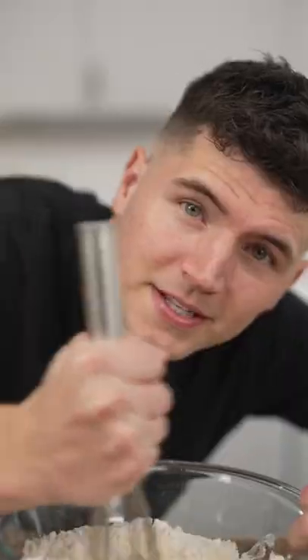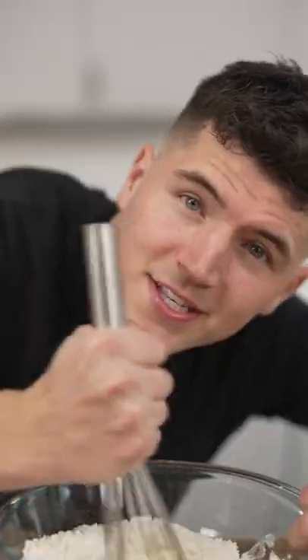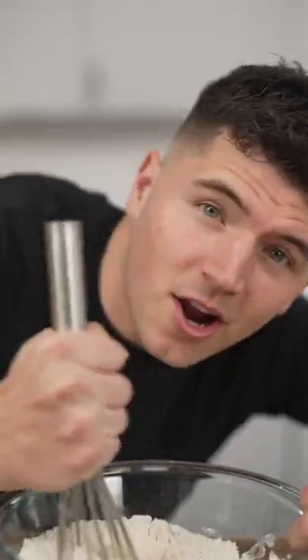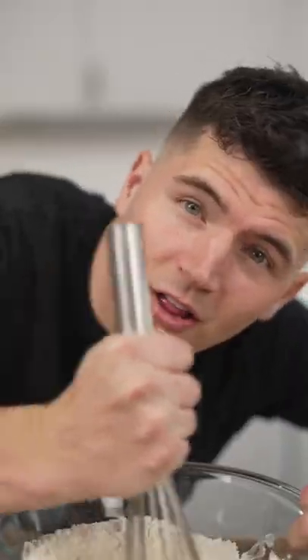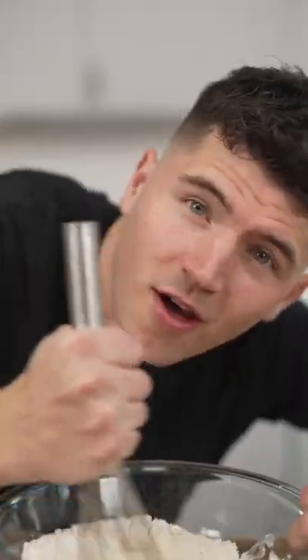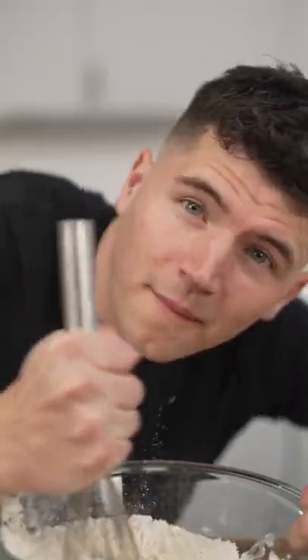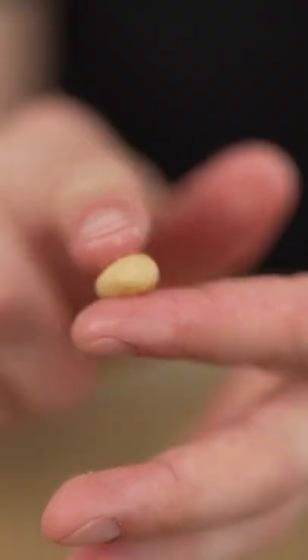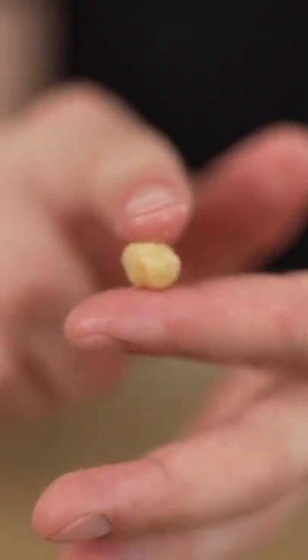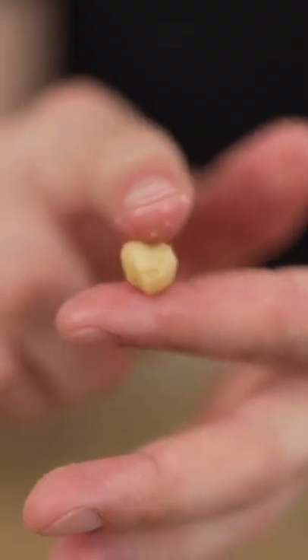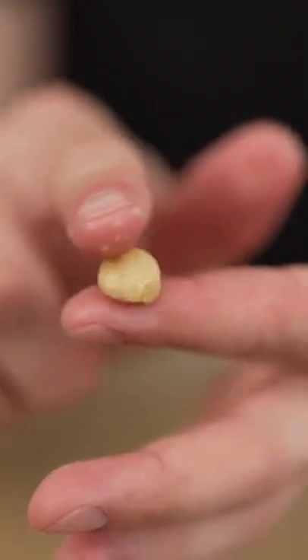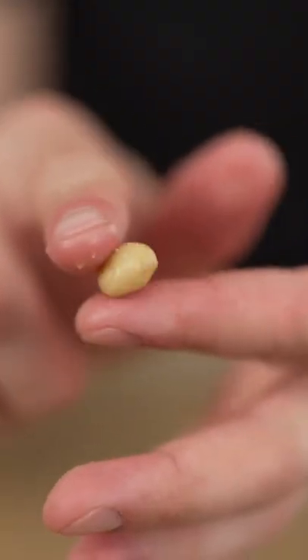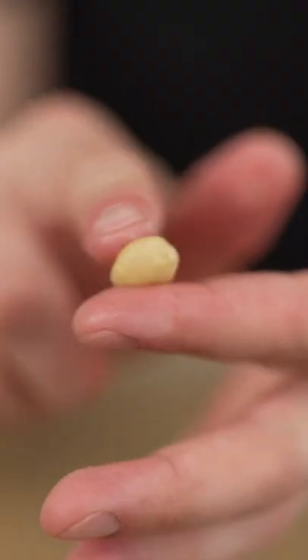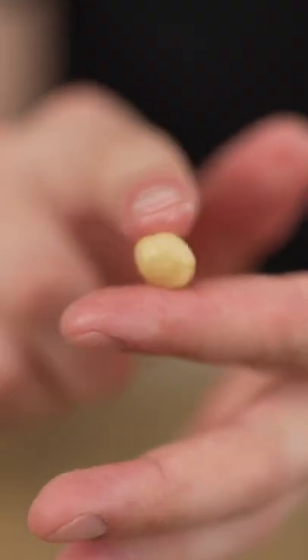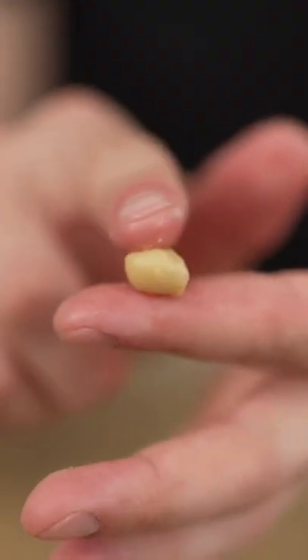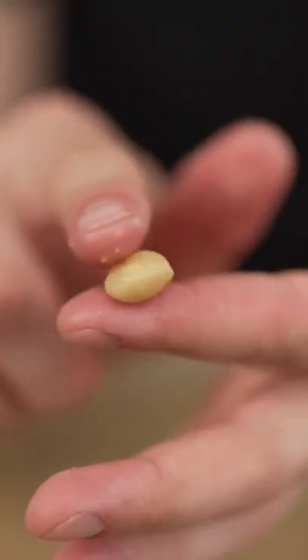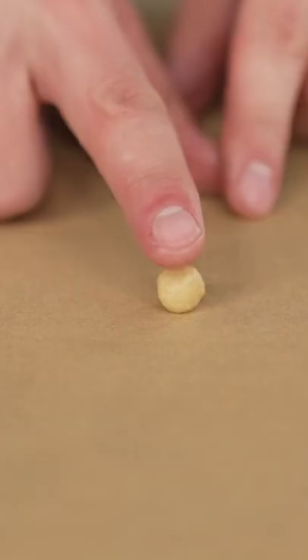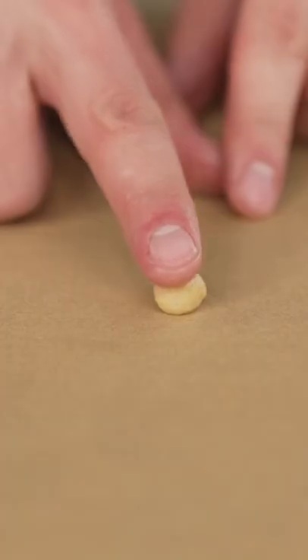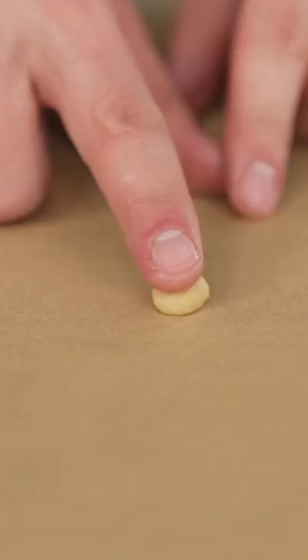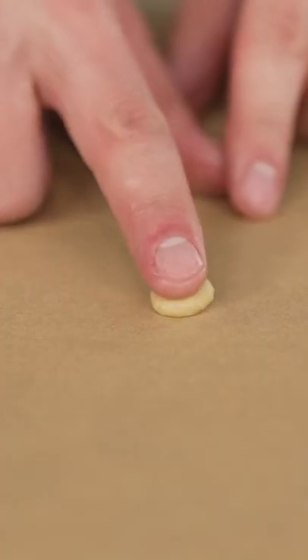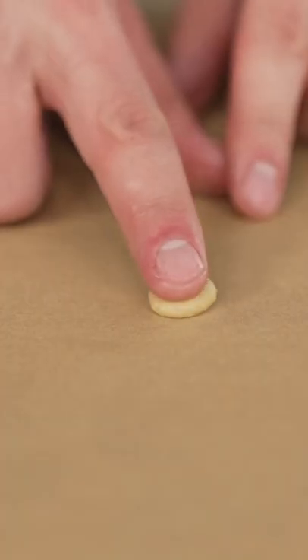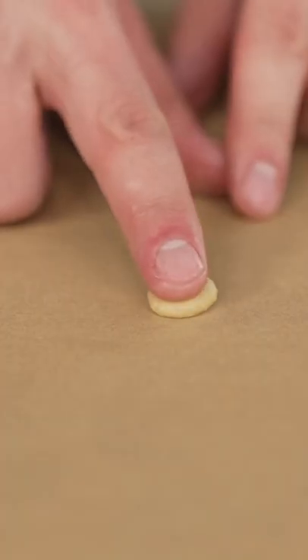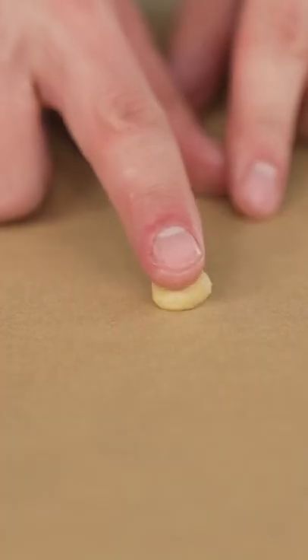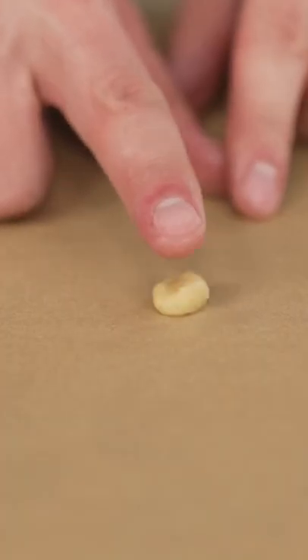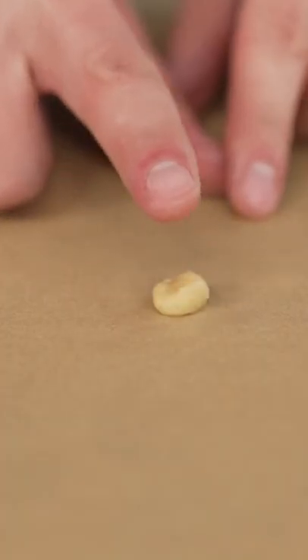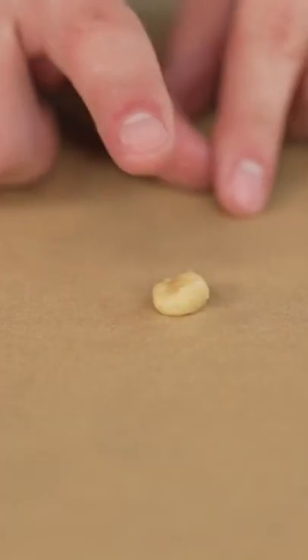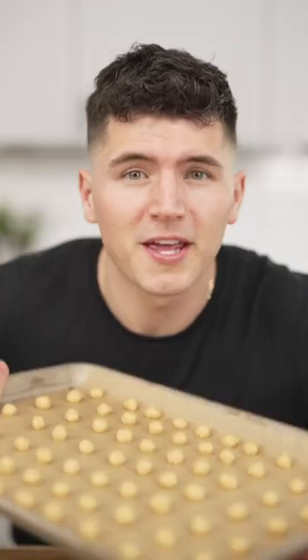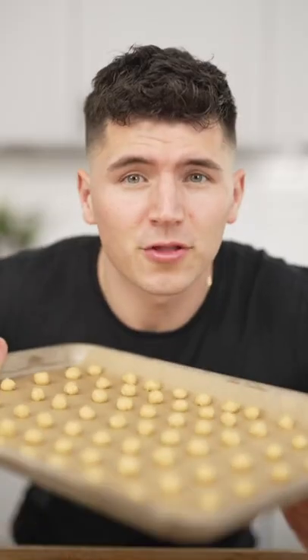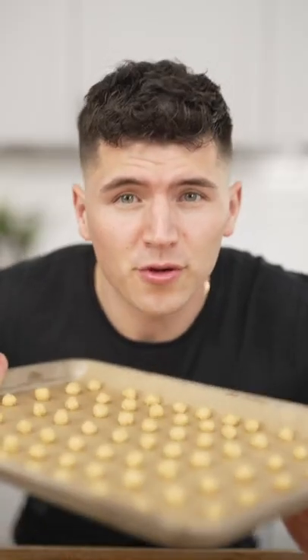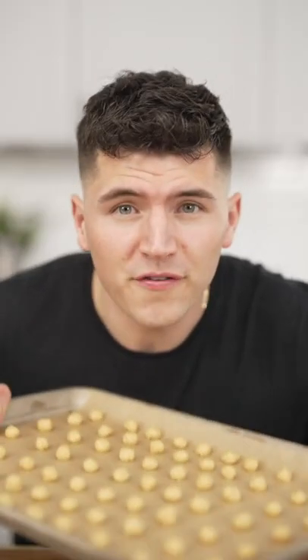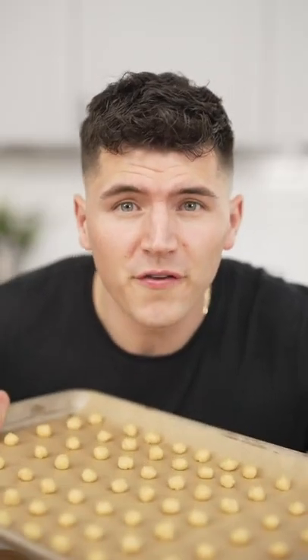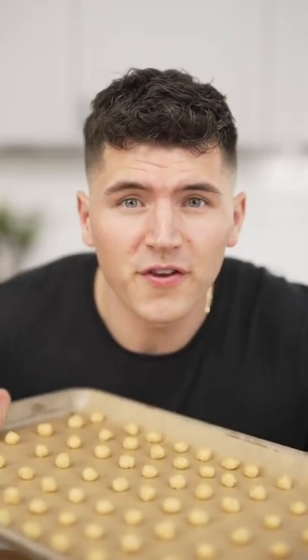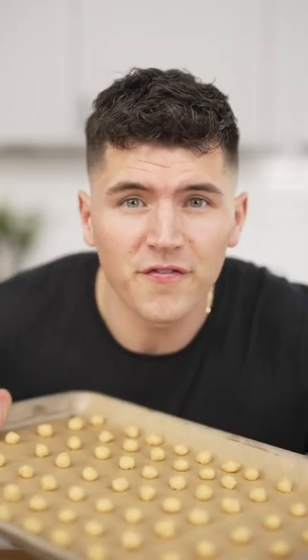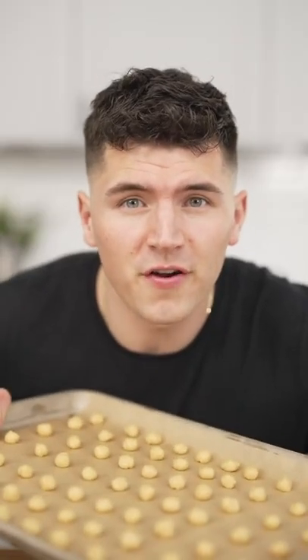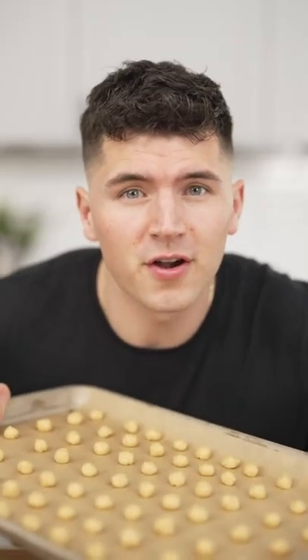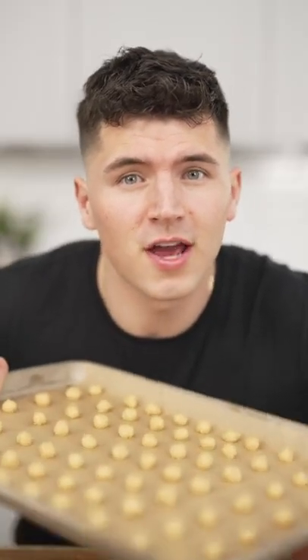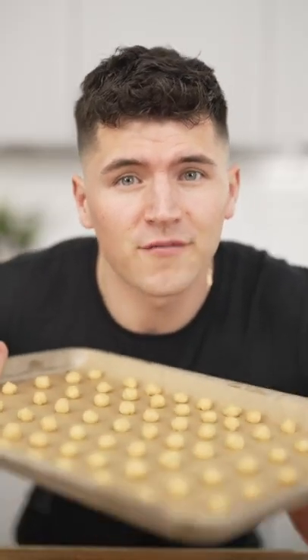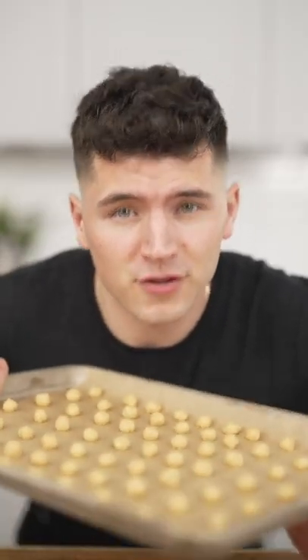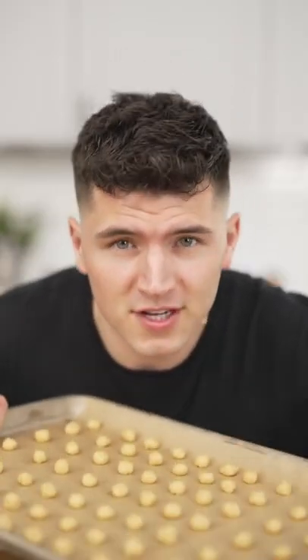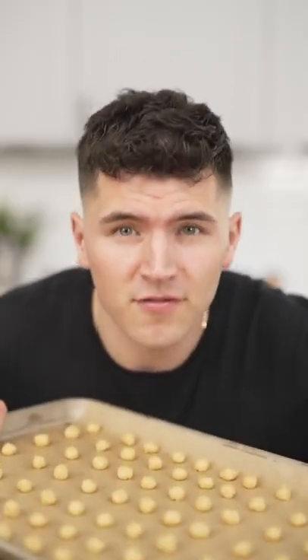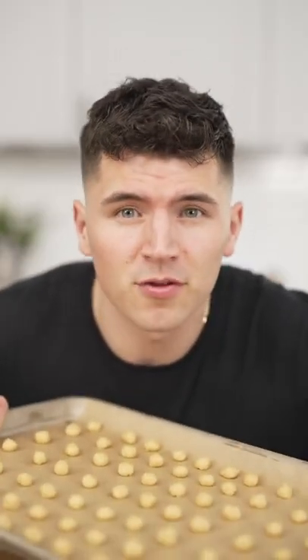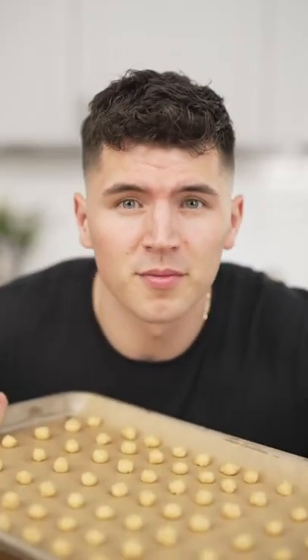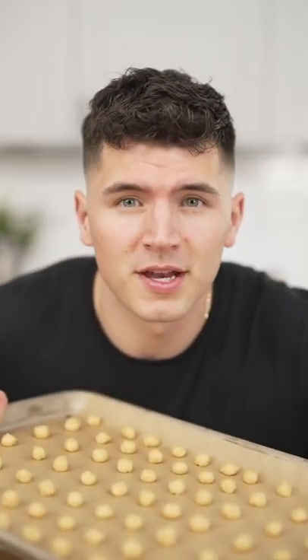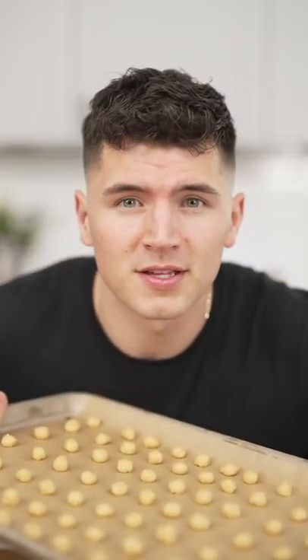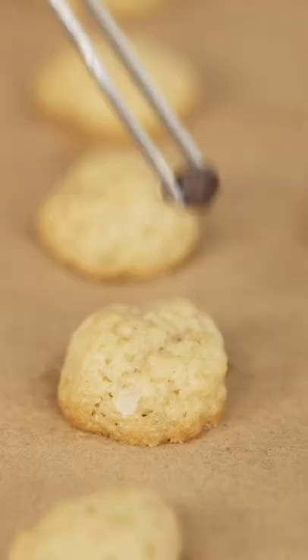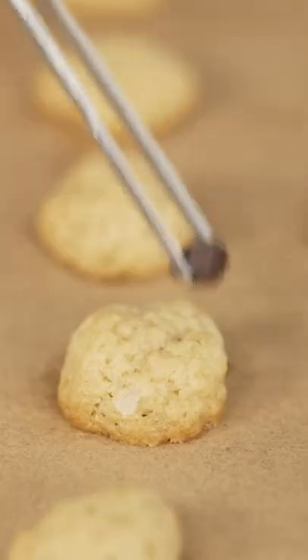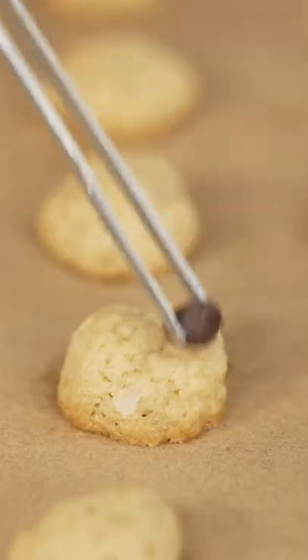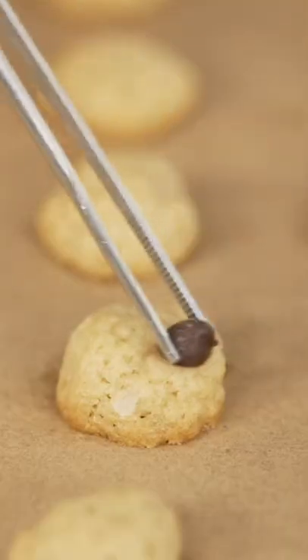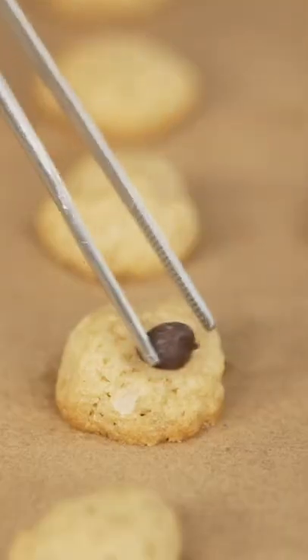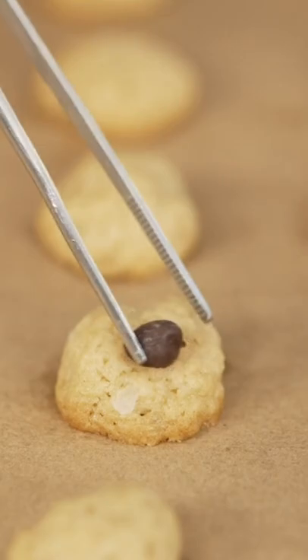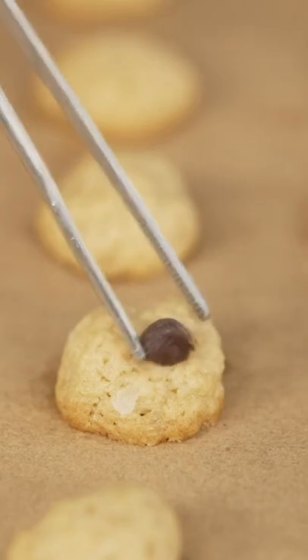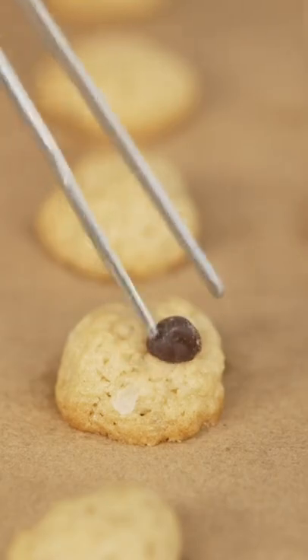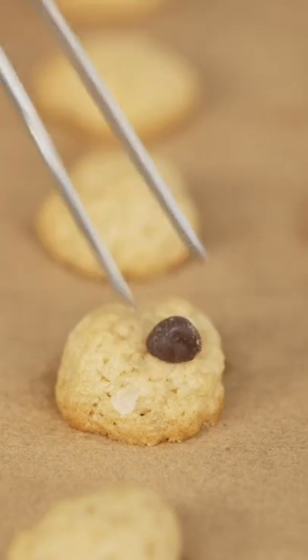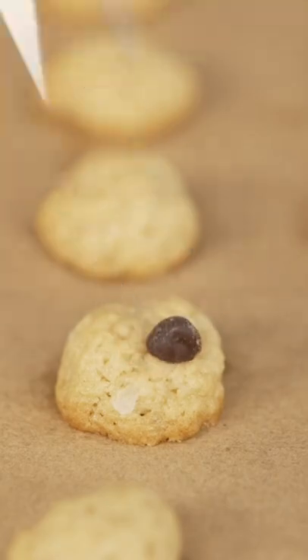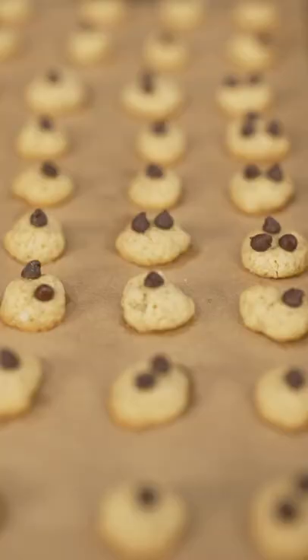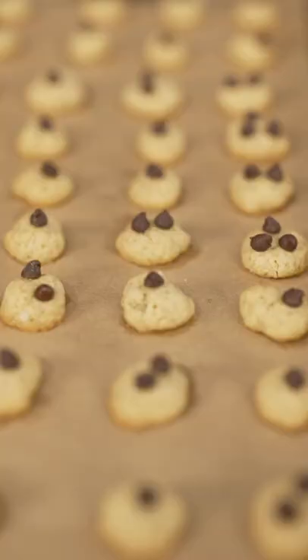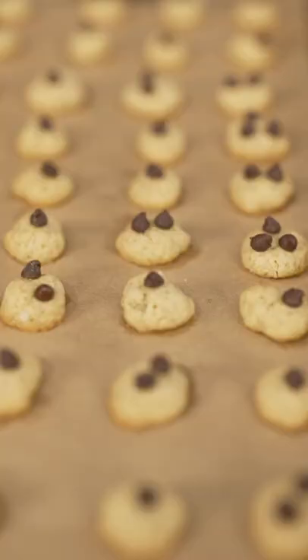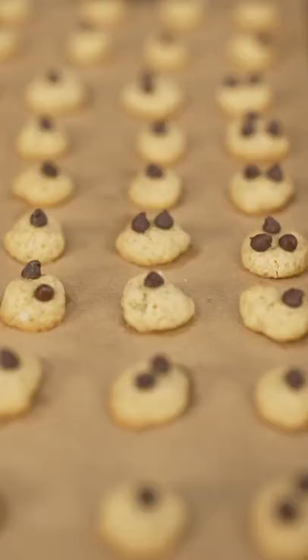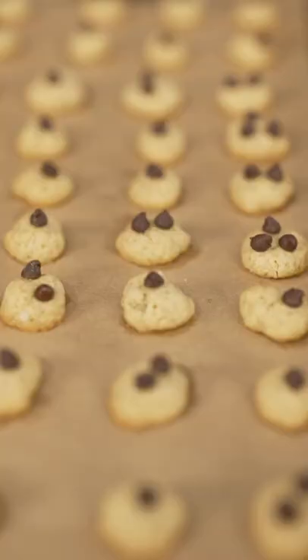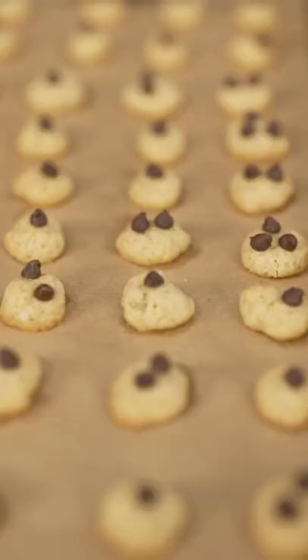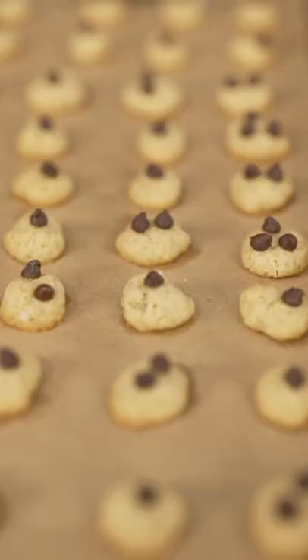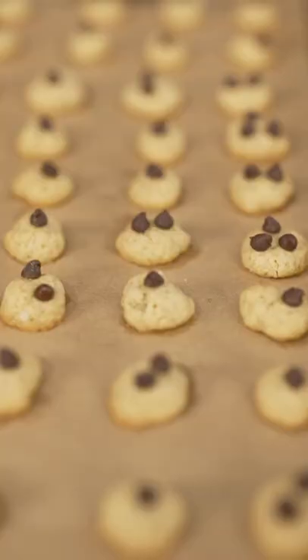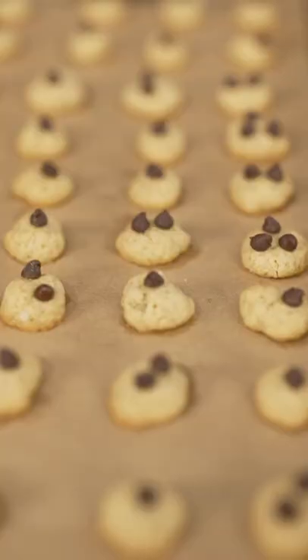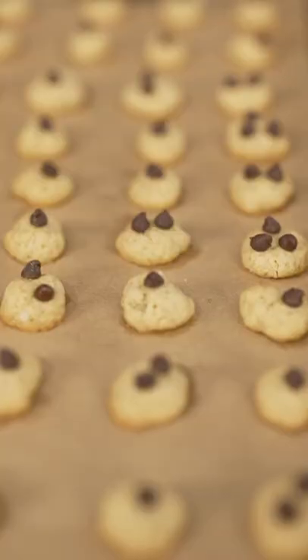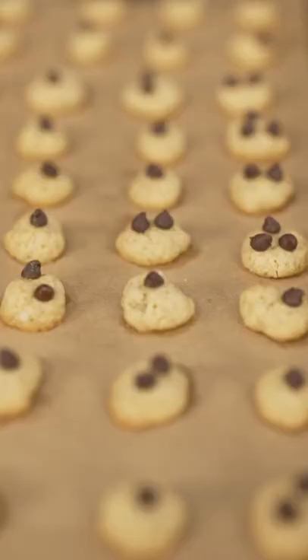Mix it all up, then make mini balls into mini cookies. Bake at 350 Fahrenheit for several minutes, add mini chocolate chips, then back in the oven to melt.